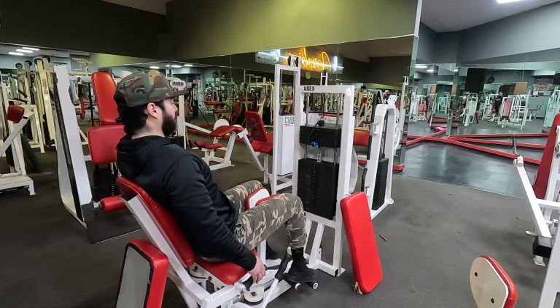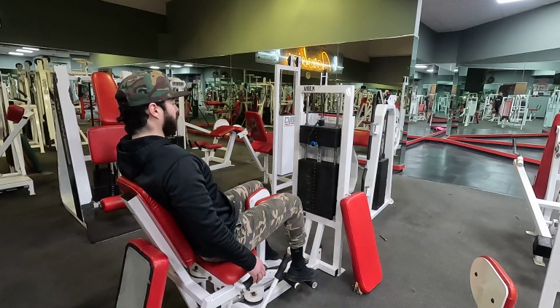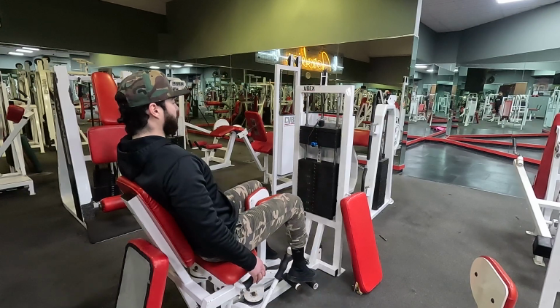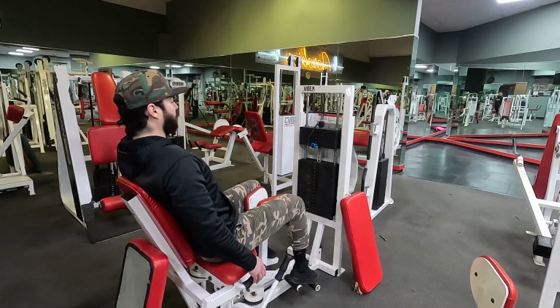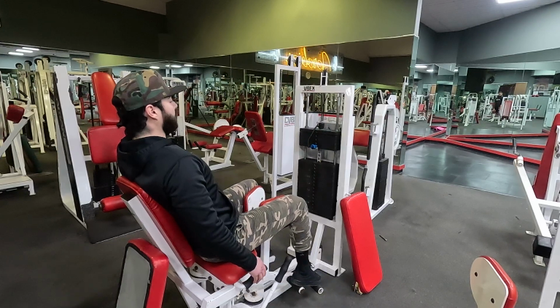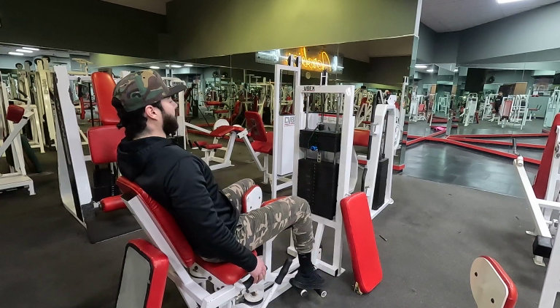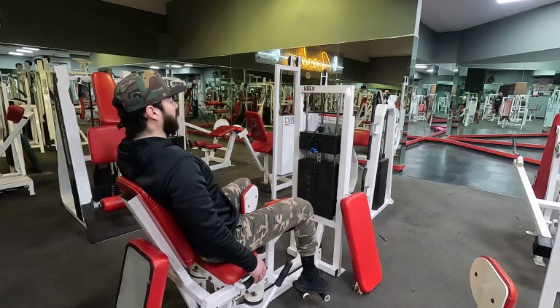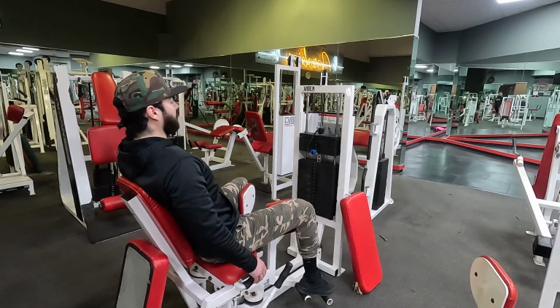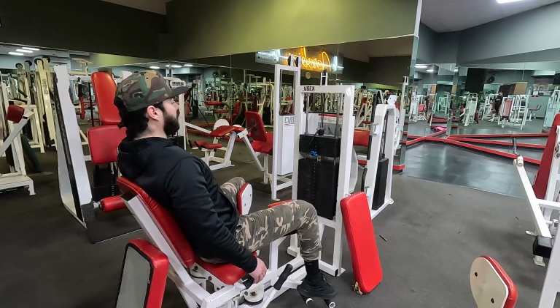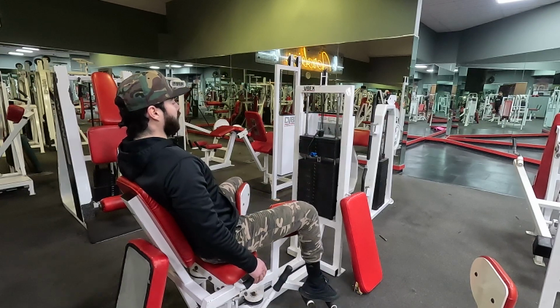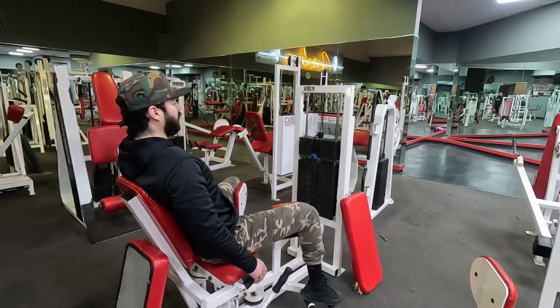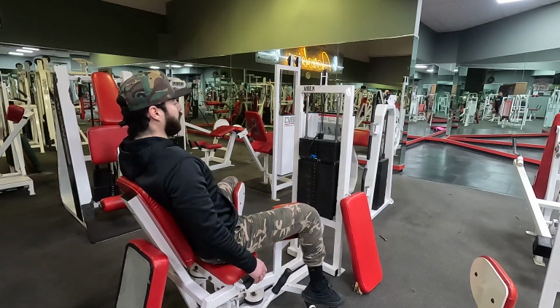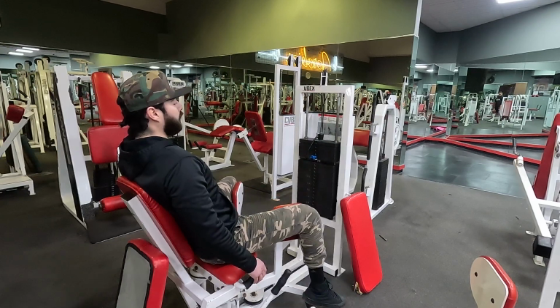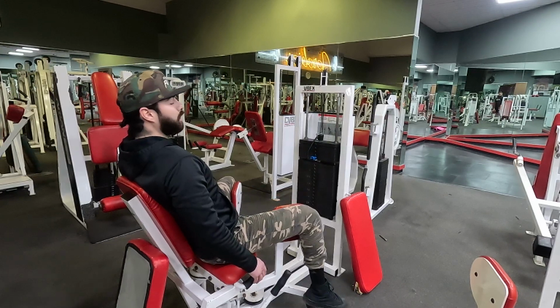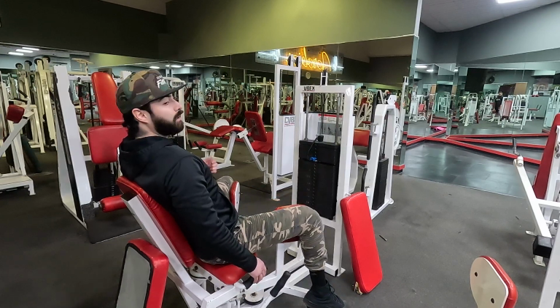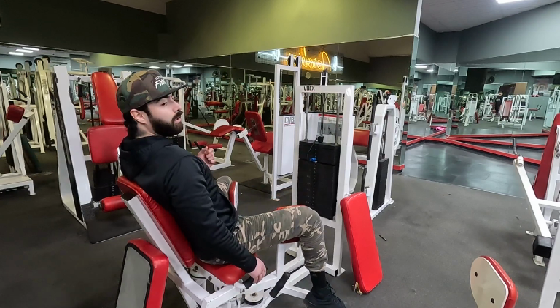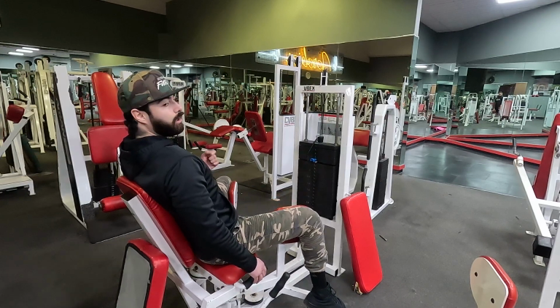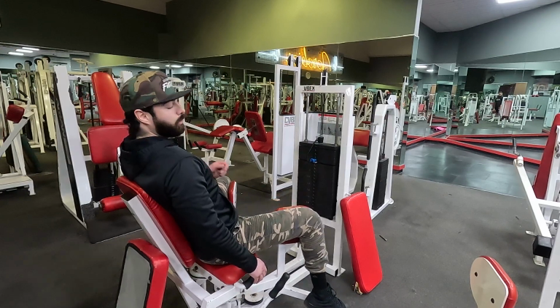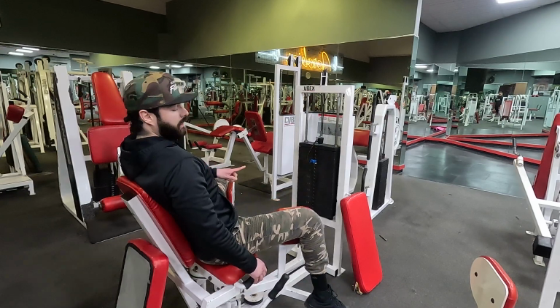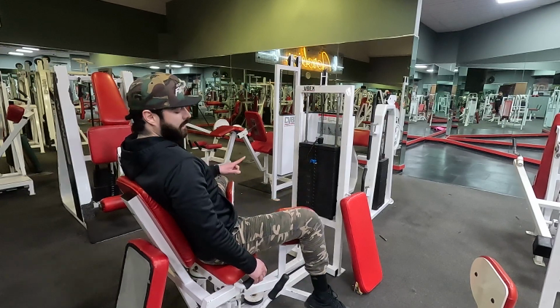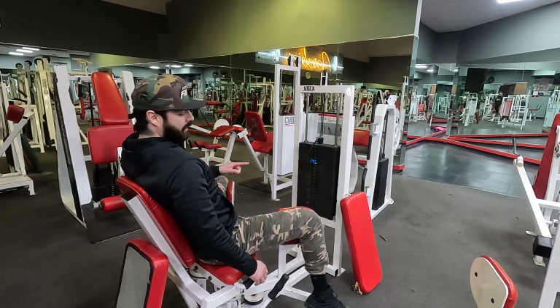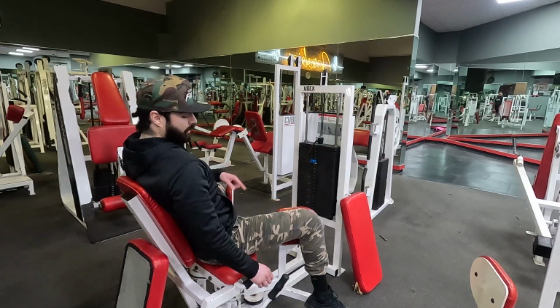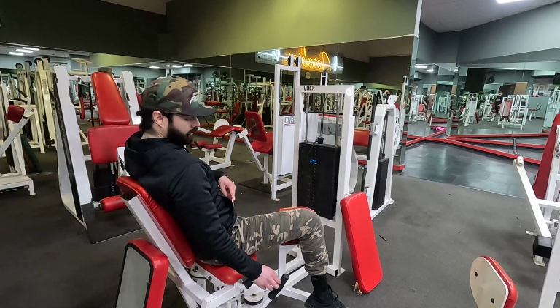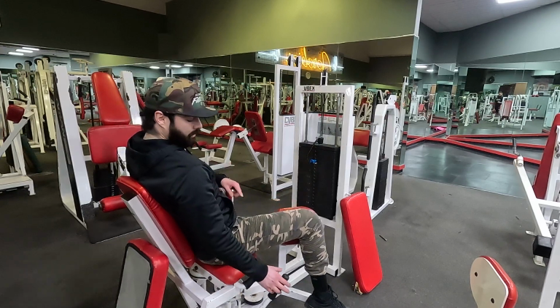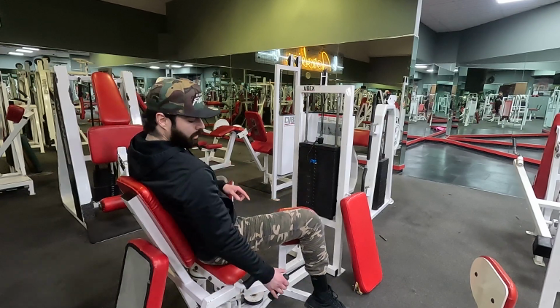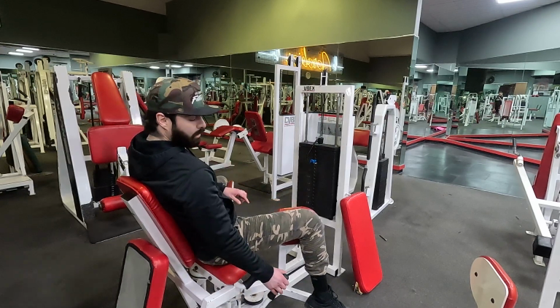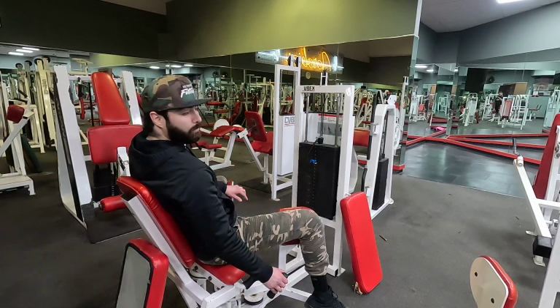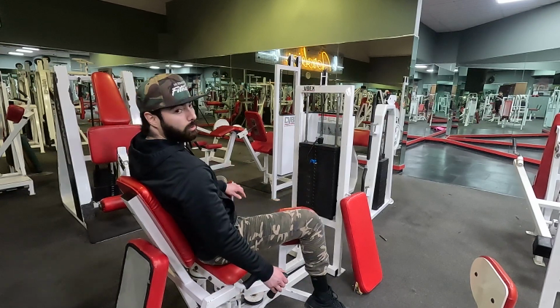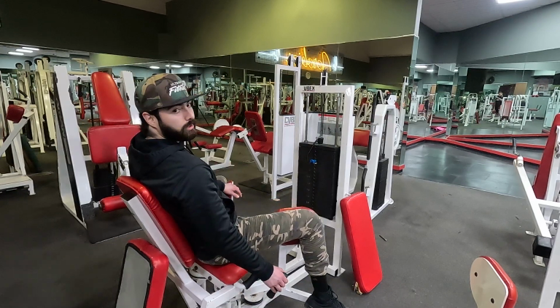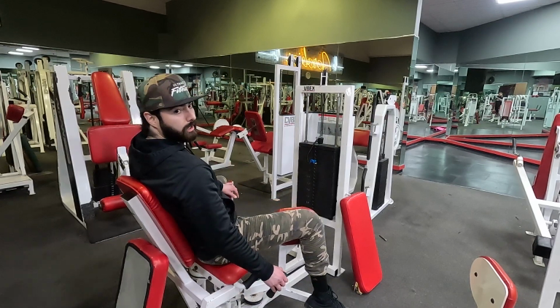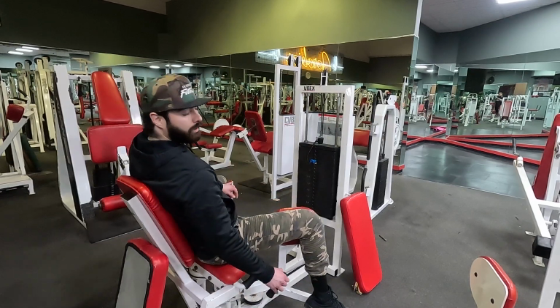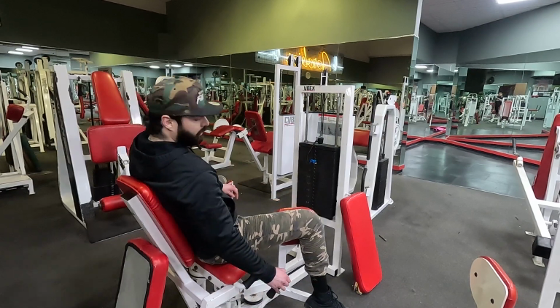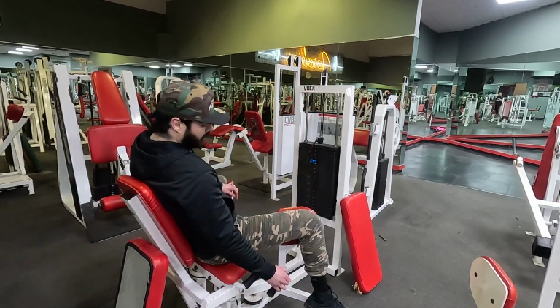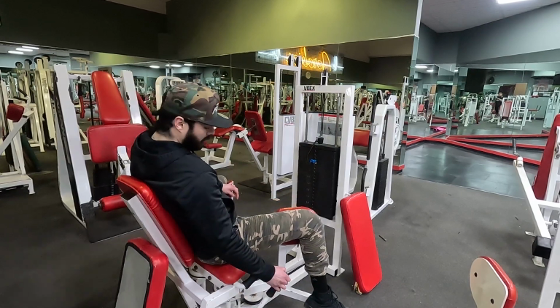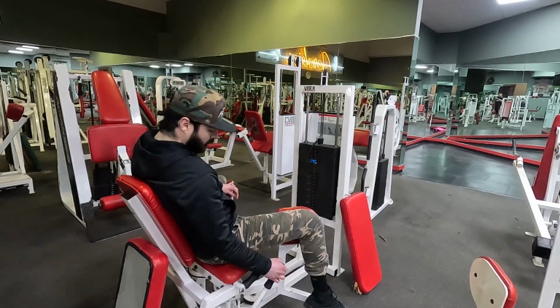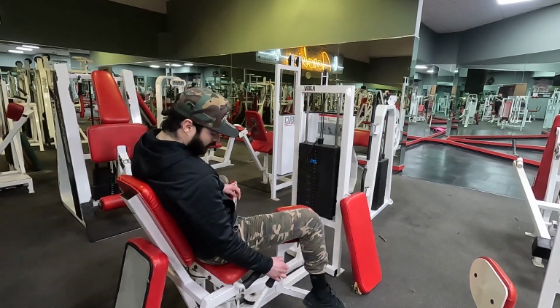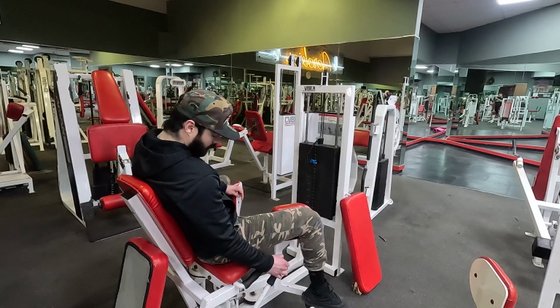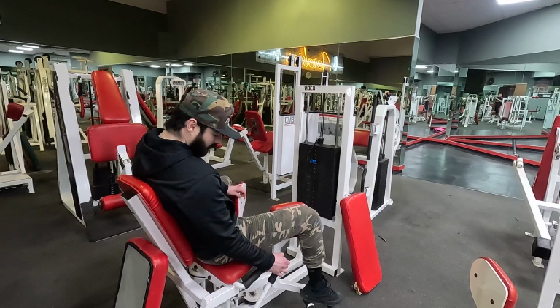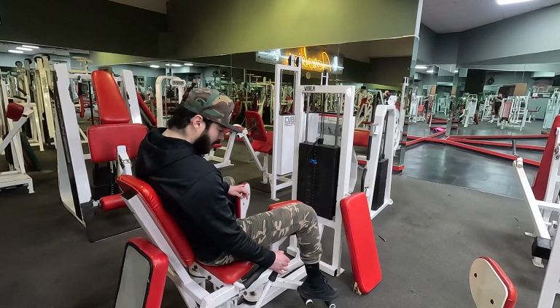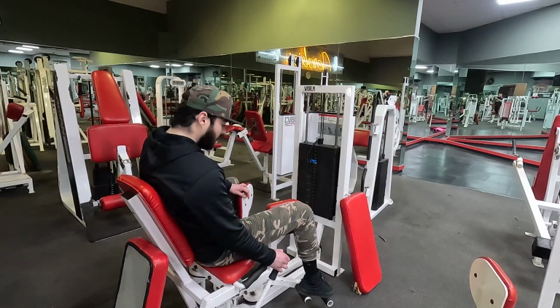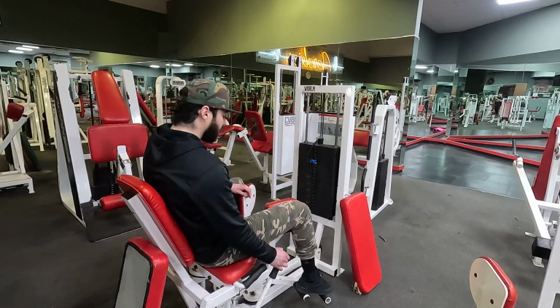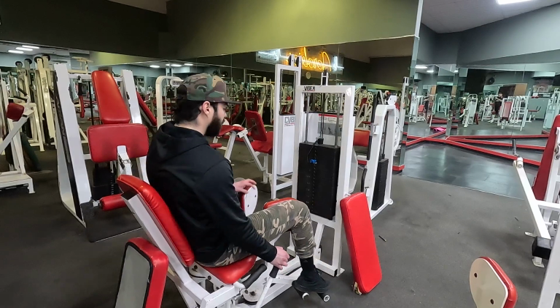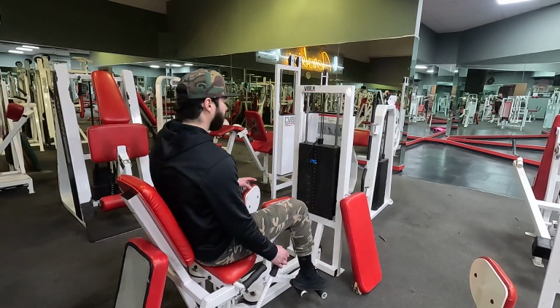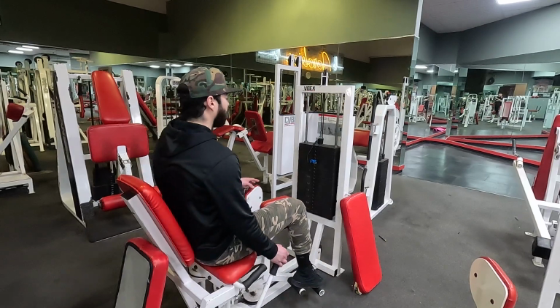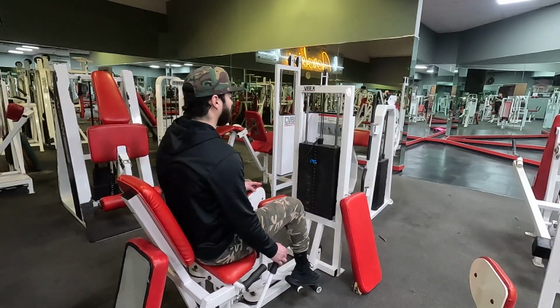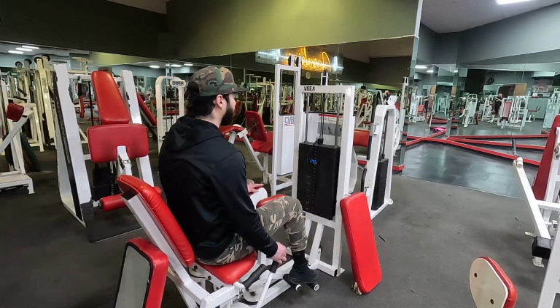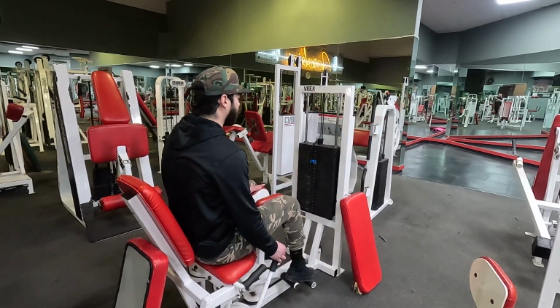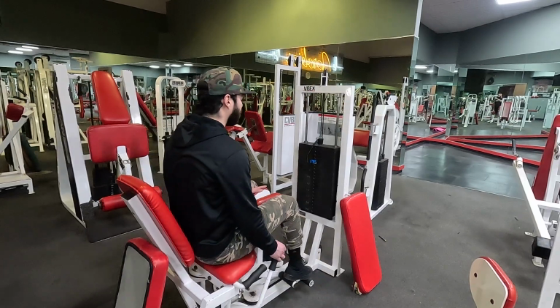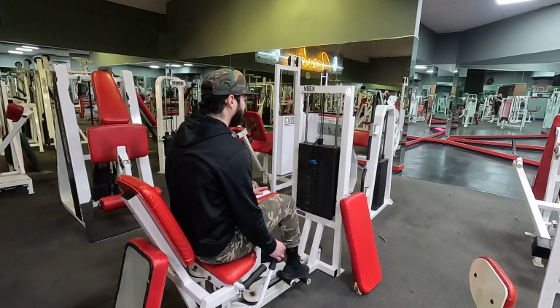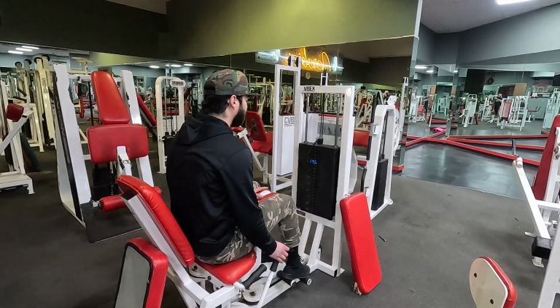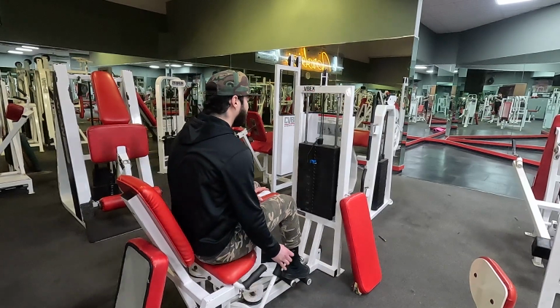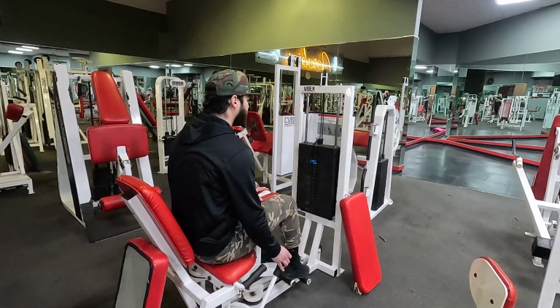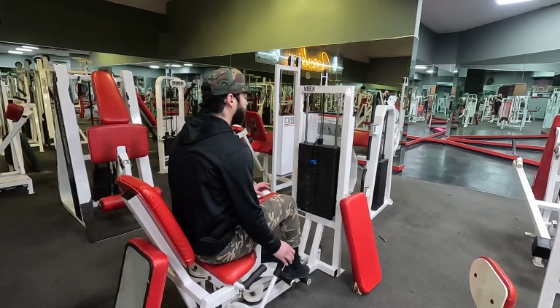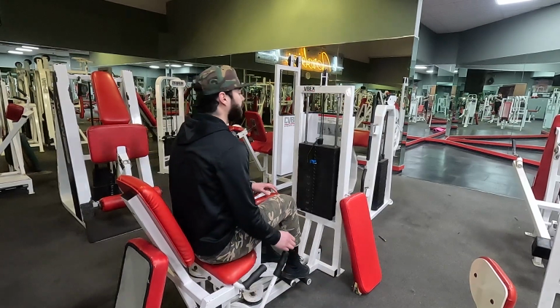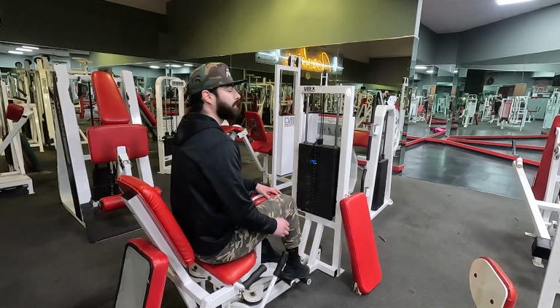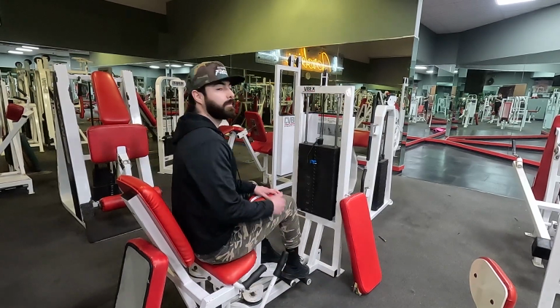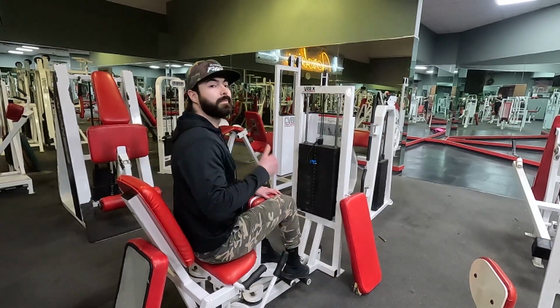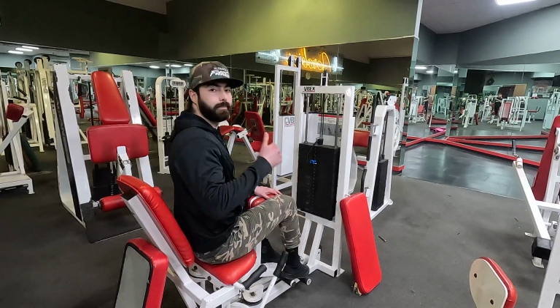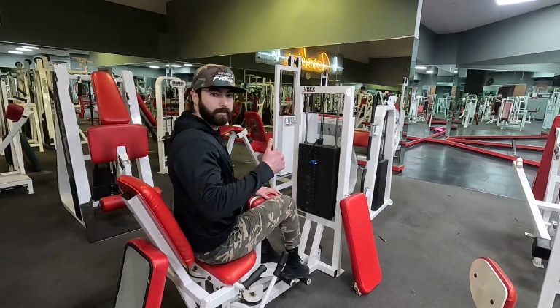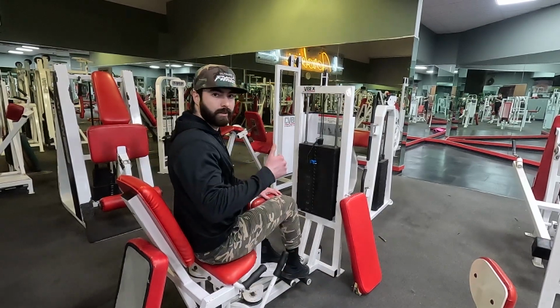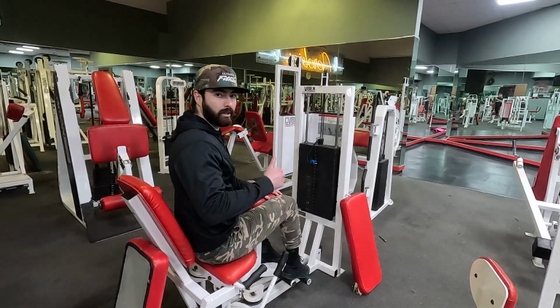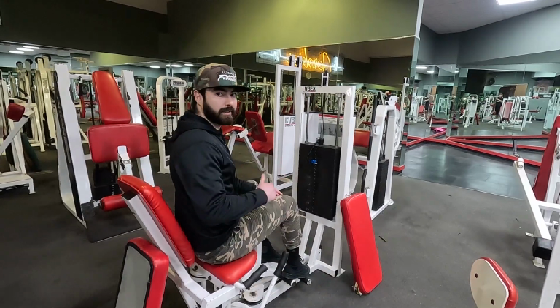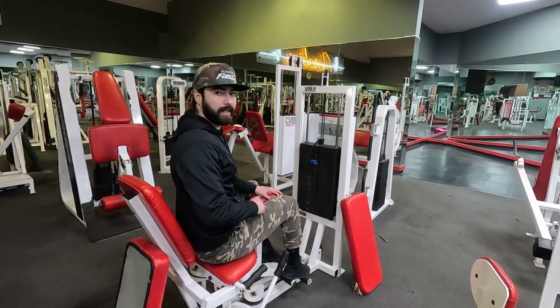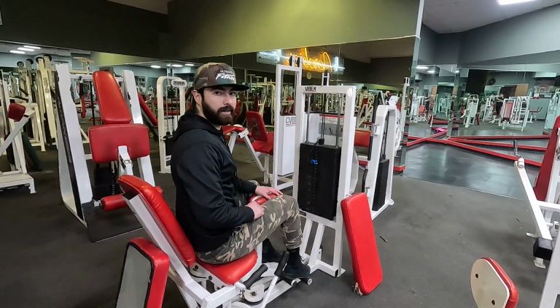Once you're done, all the way down, hold the lever, pull it back in — you're all set.